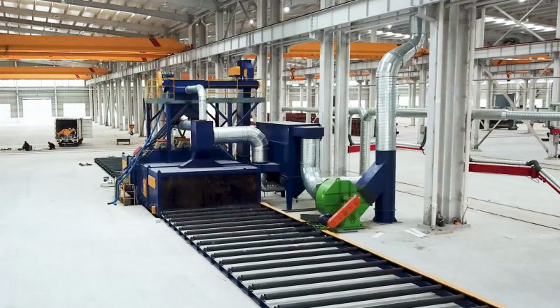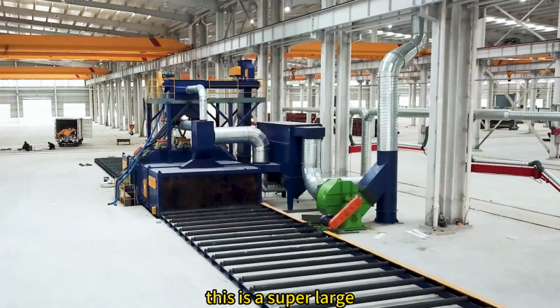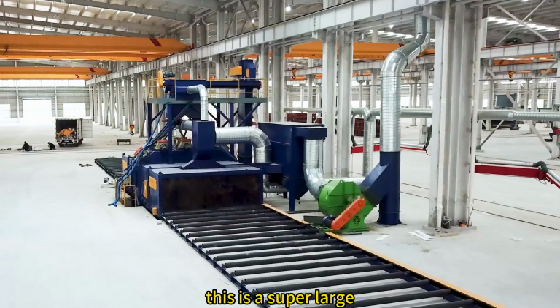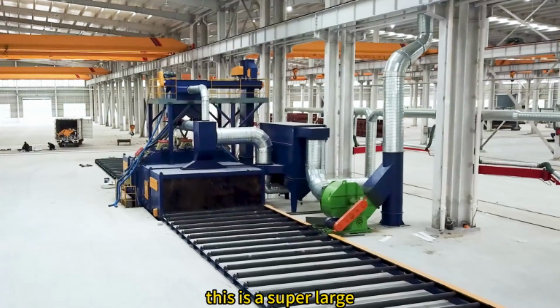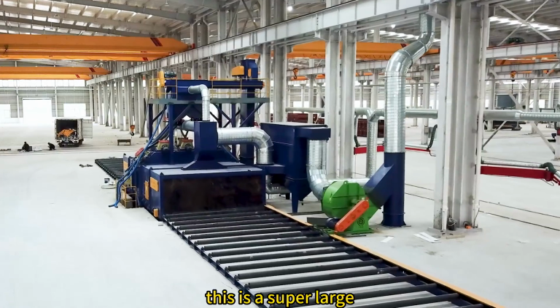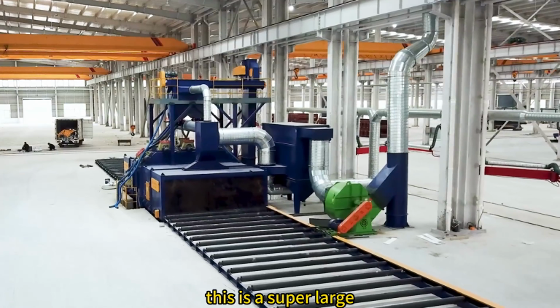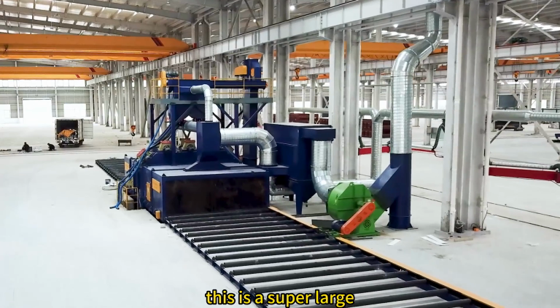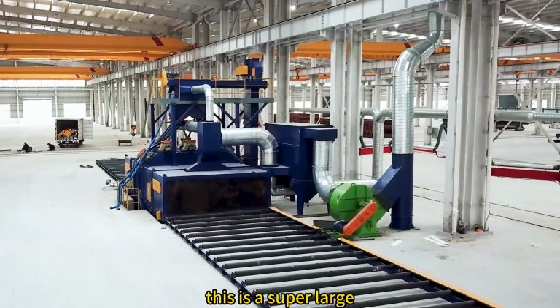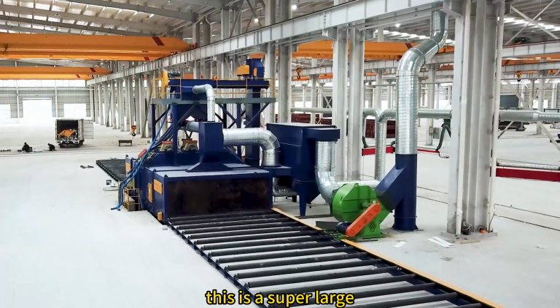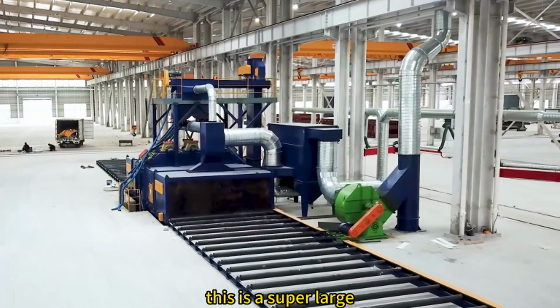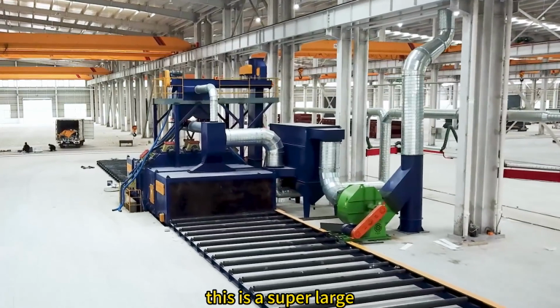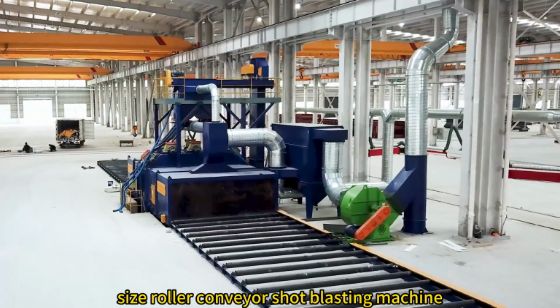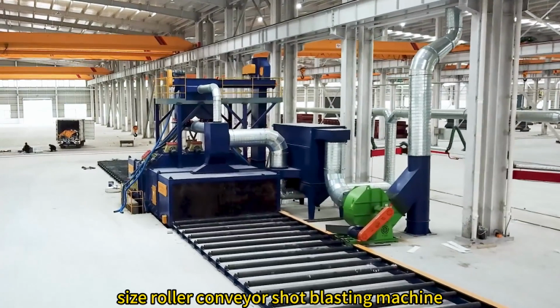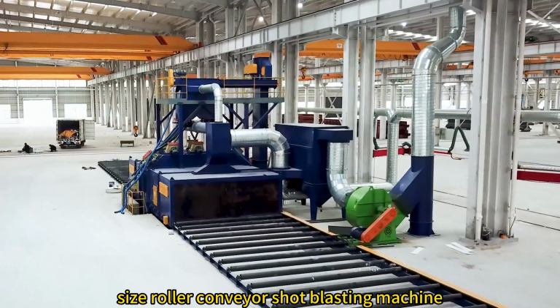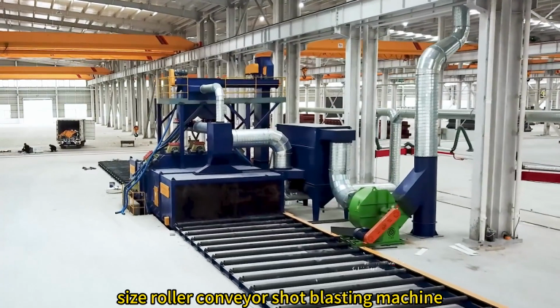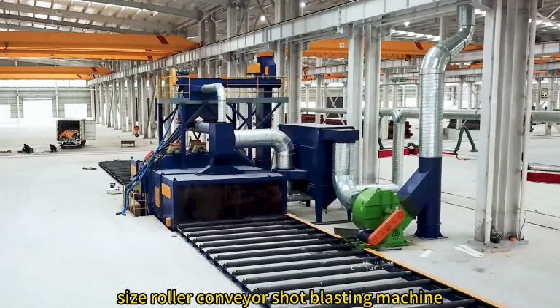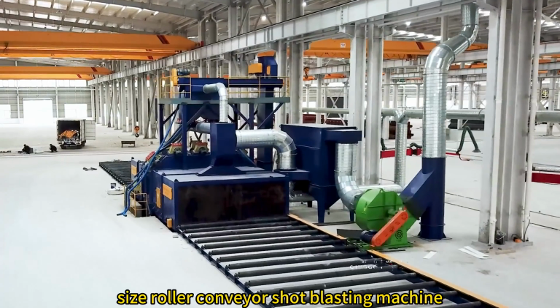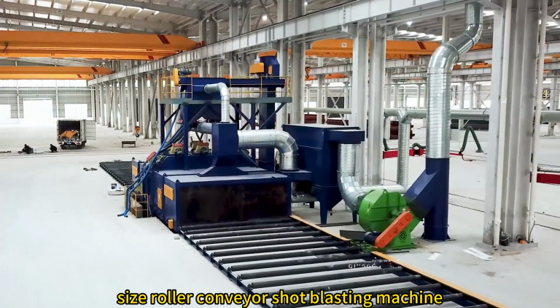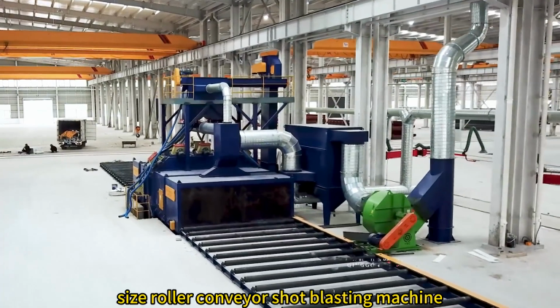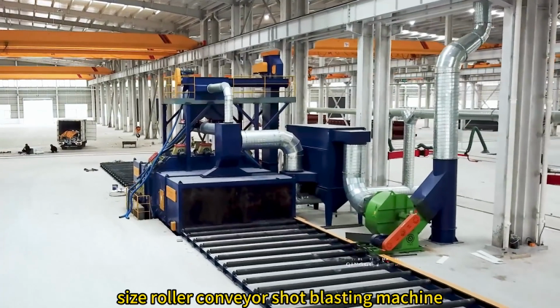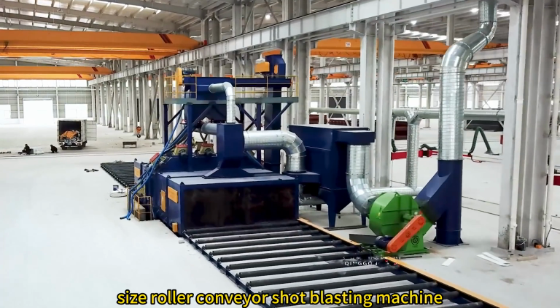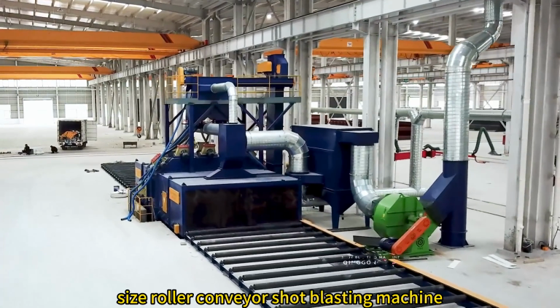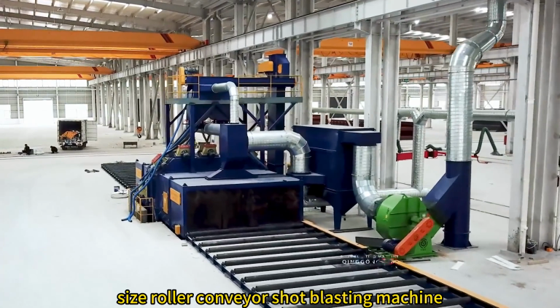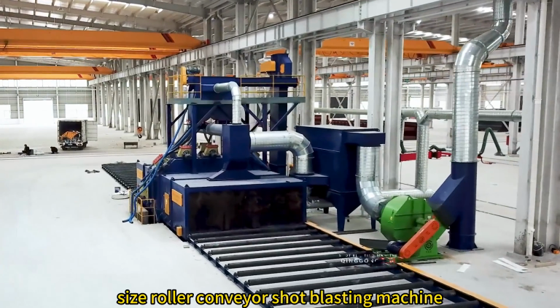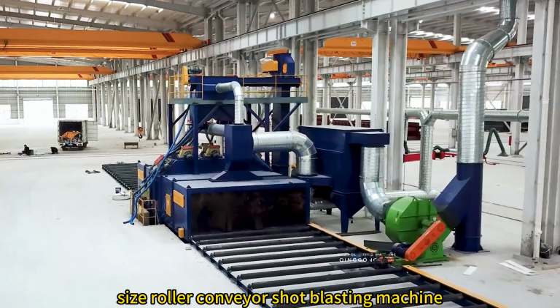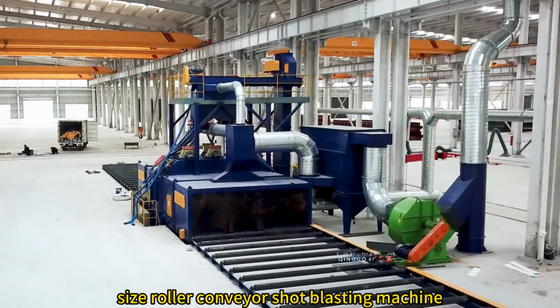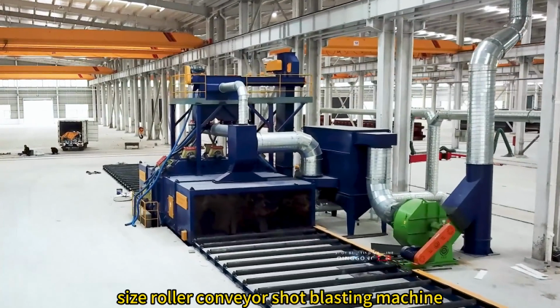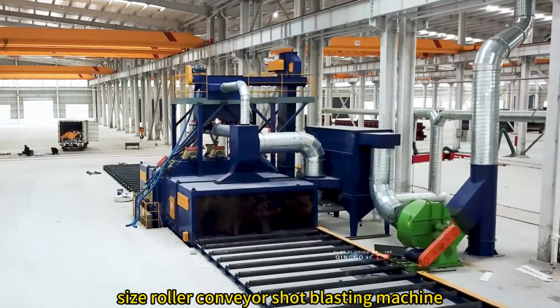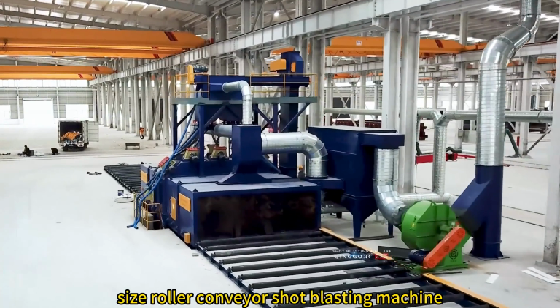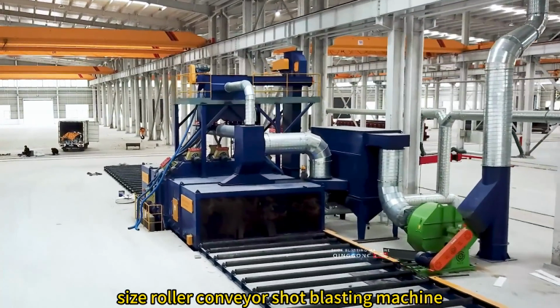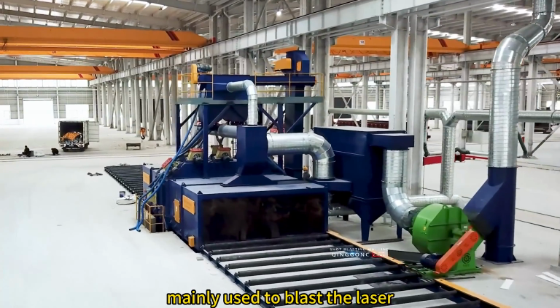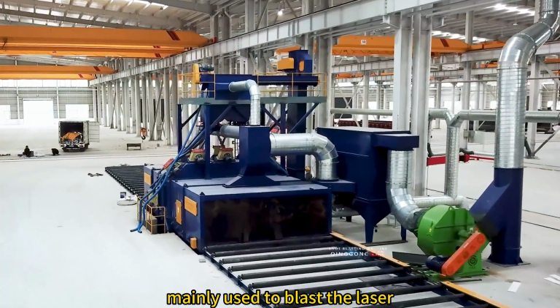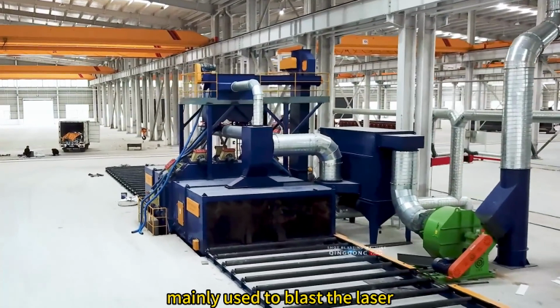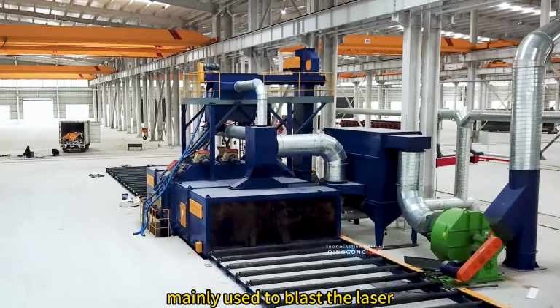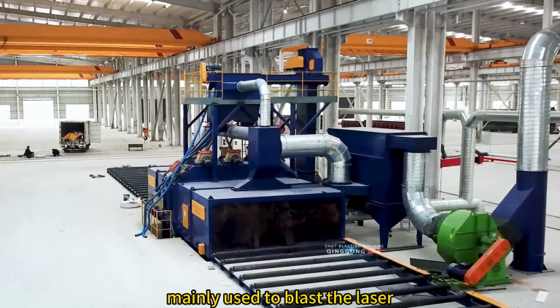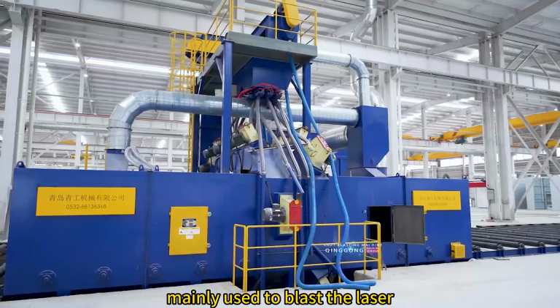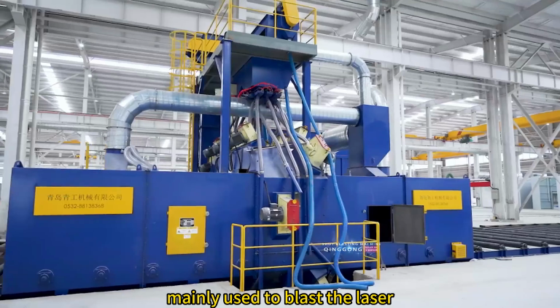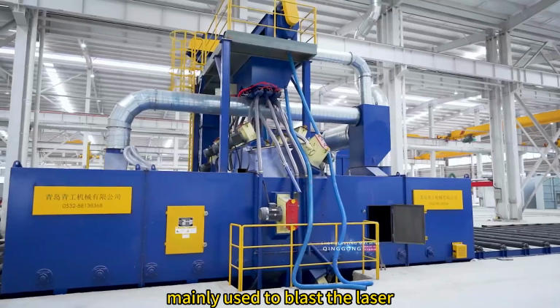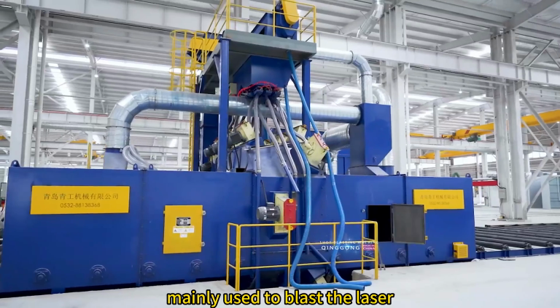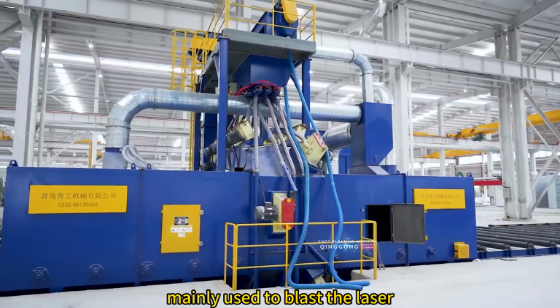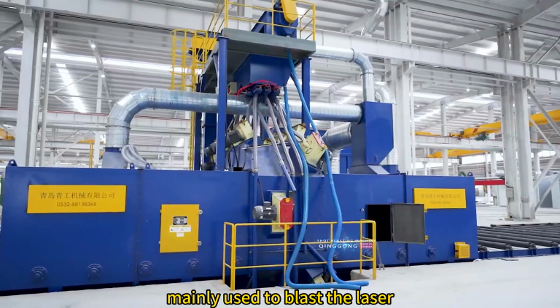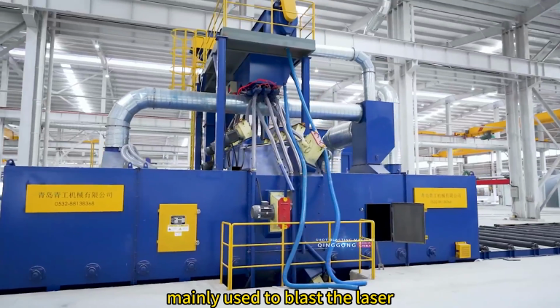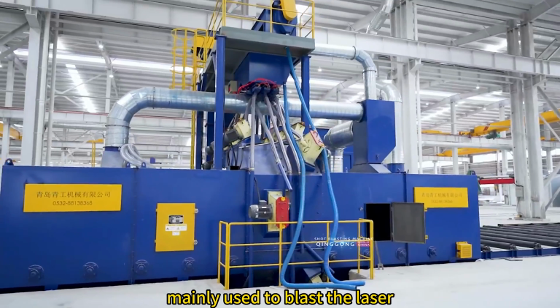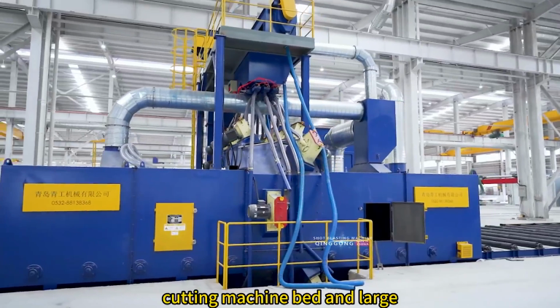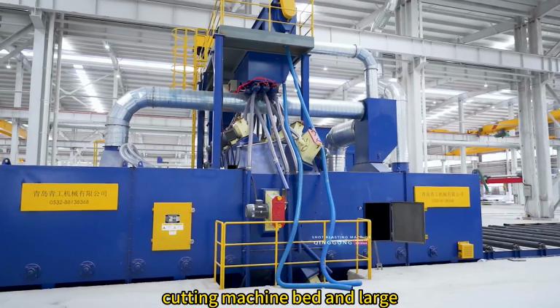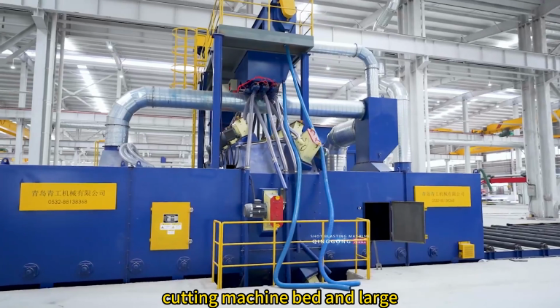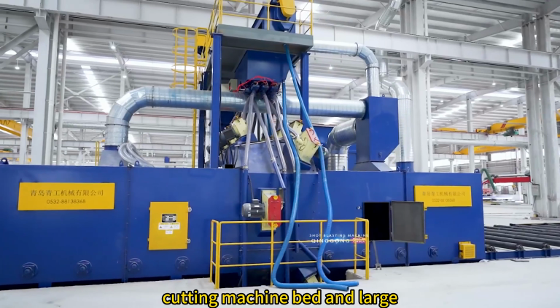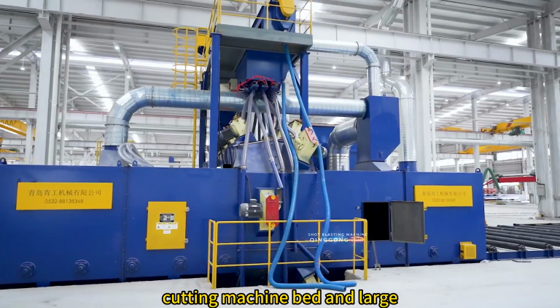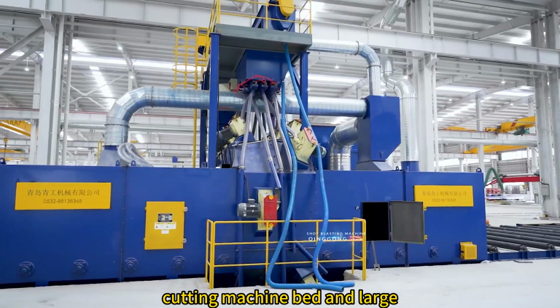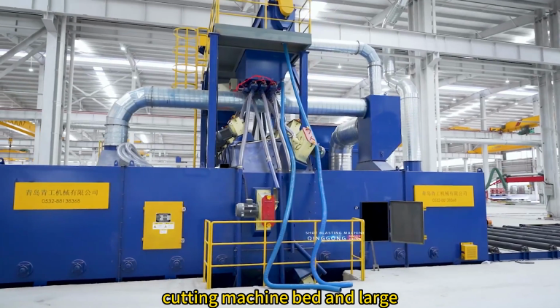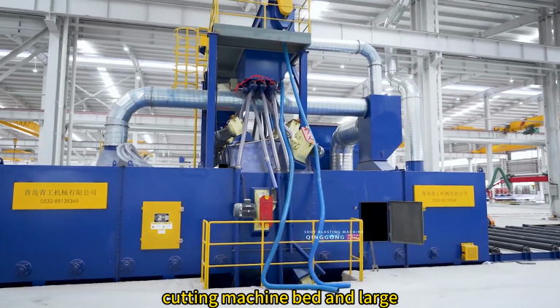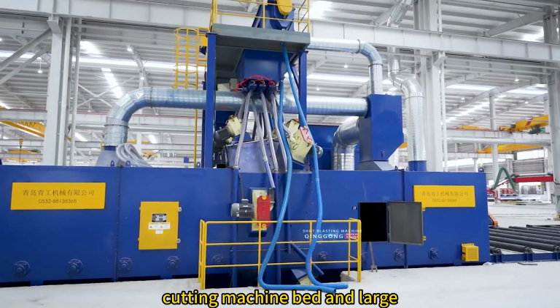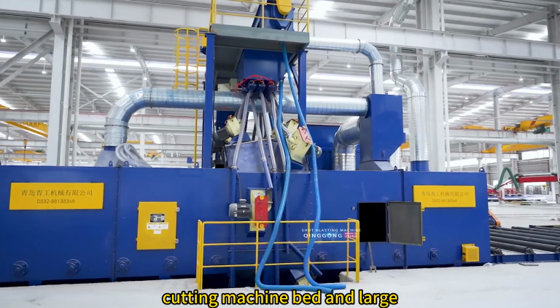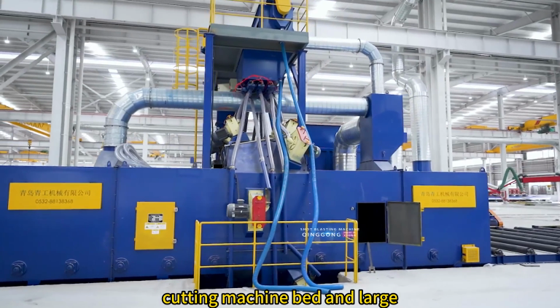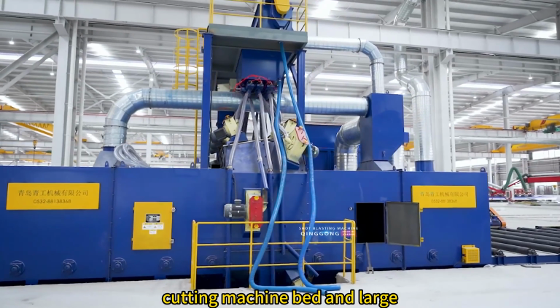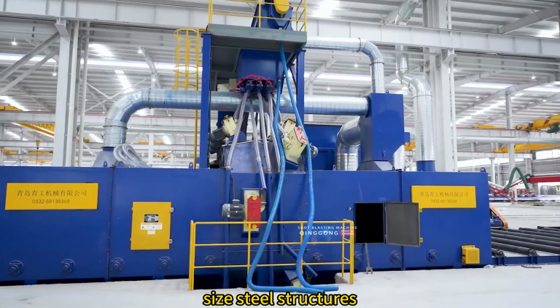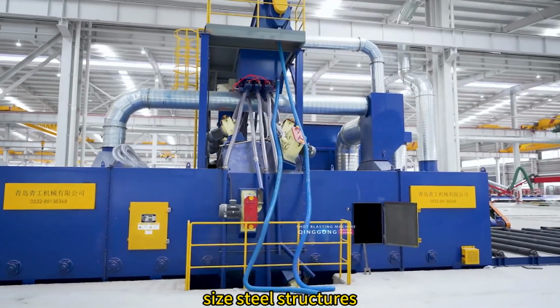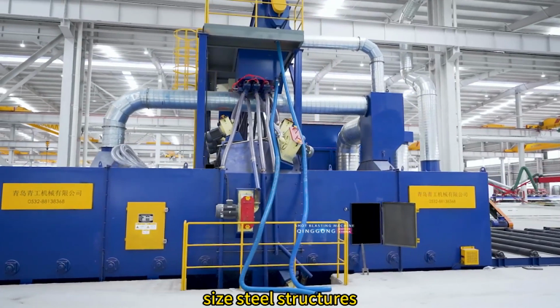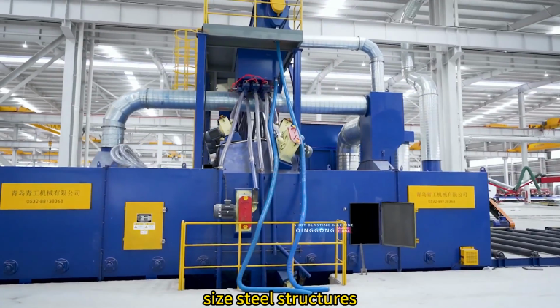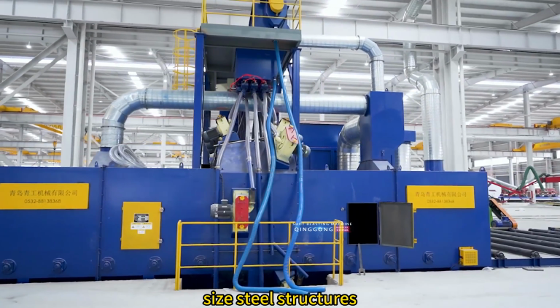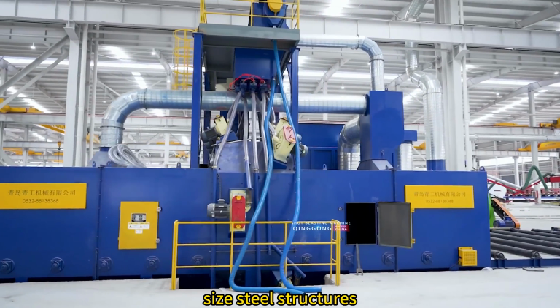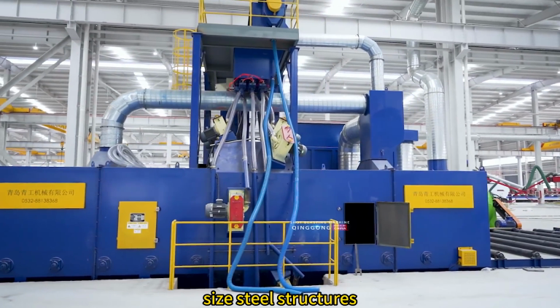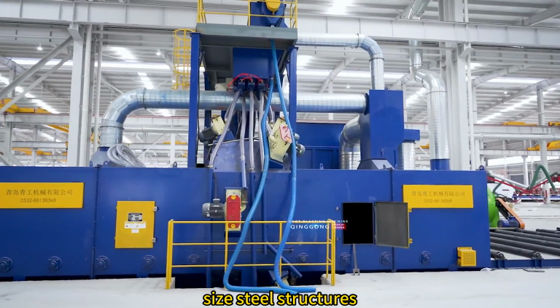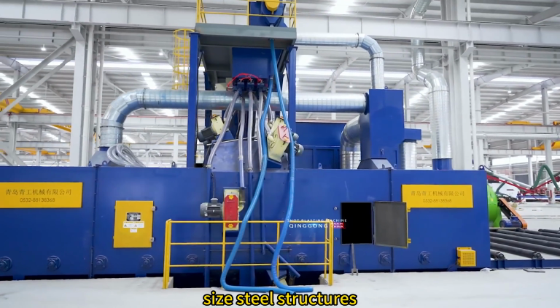This is a super large size roller conveyor shot blasting machine, mainly used to blast the laser cutting machine bed and large size steel structures.